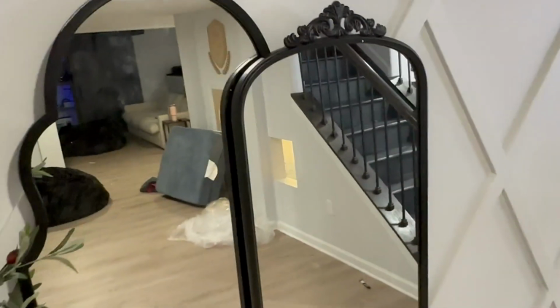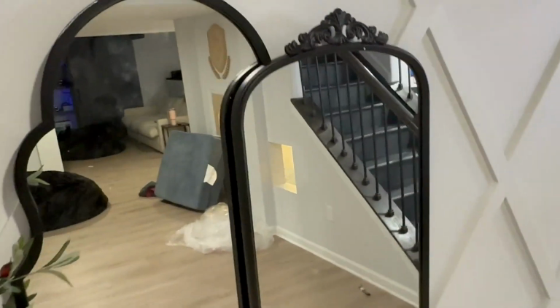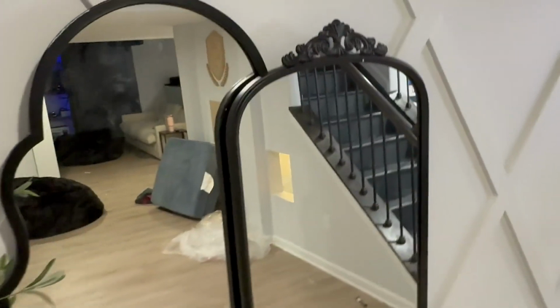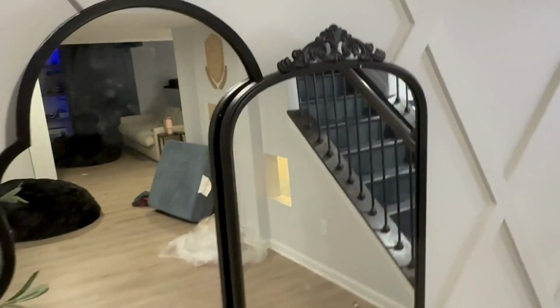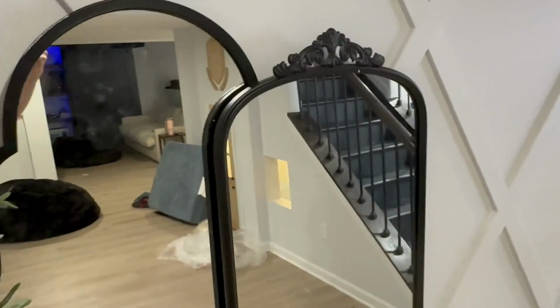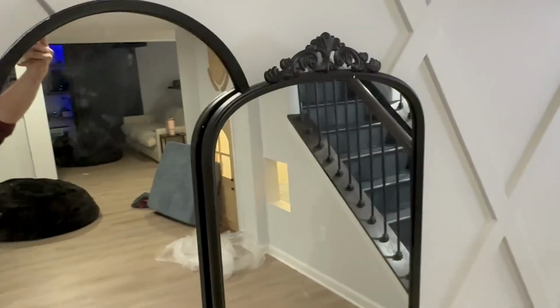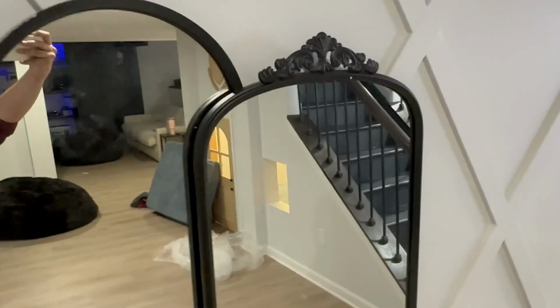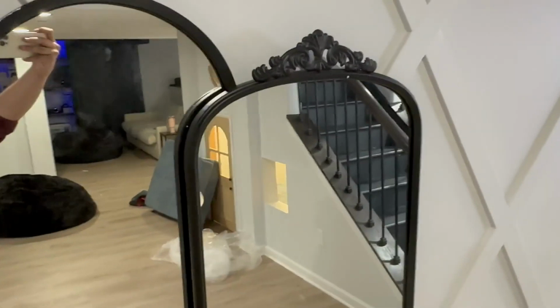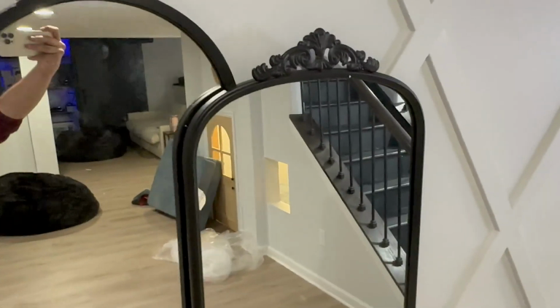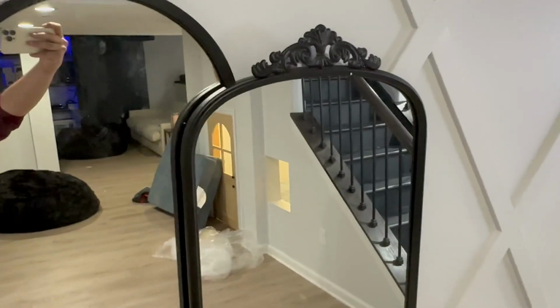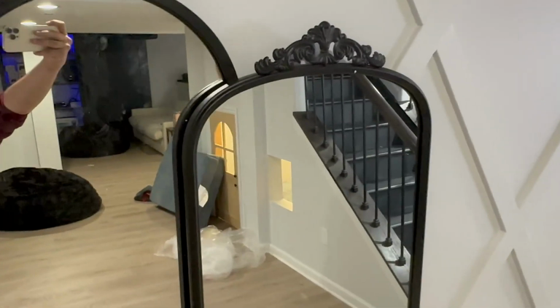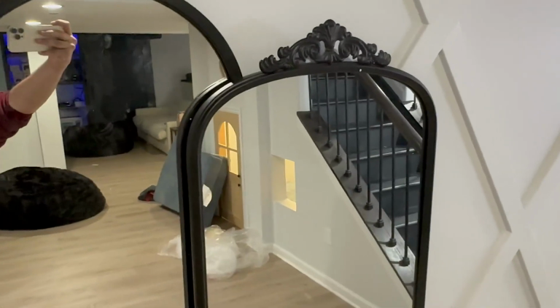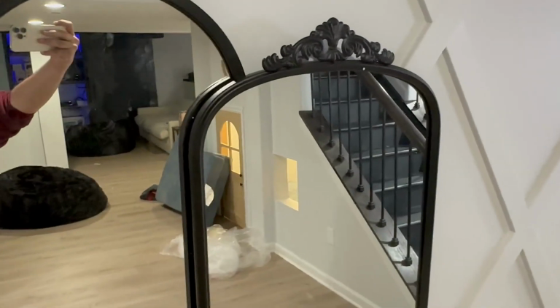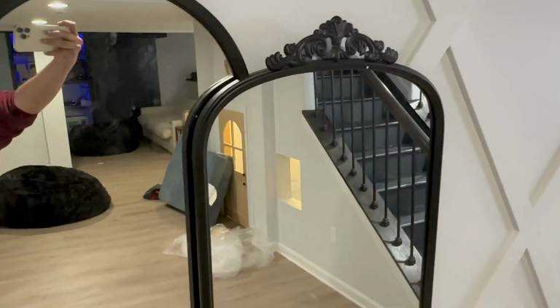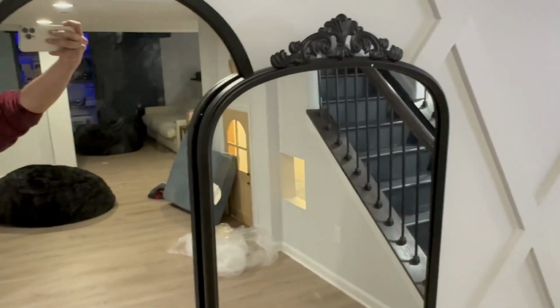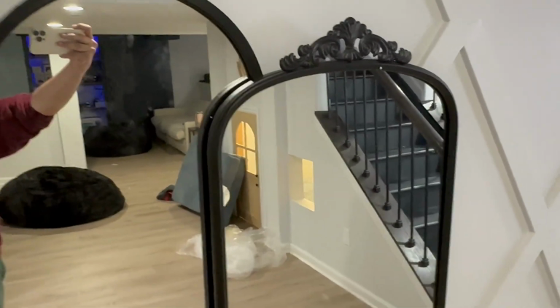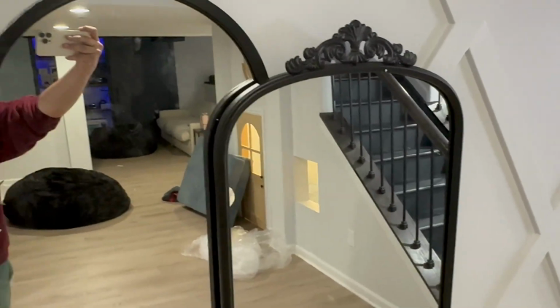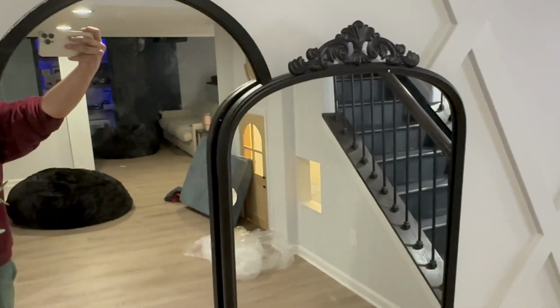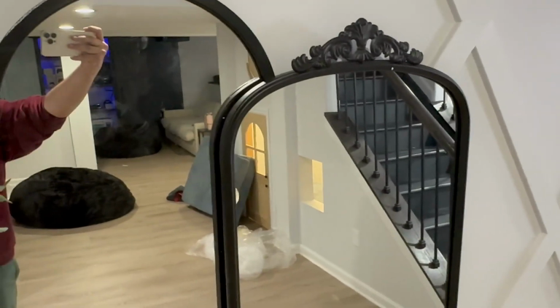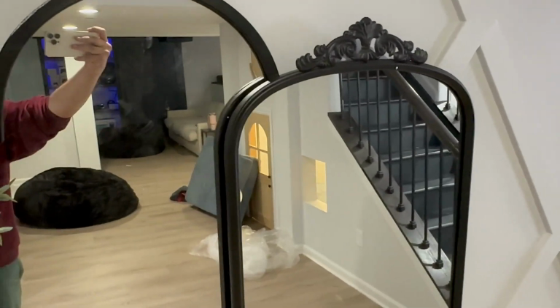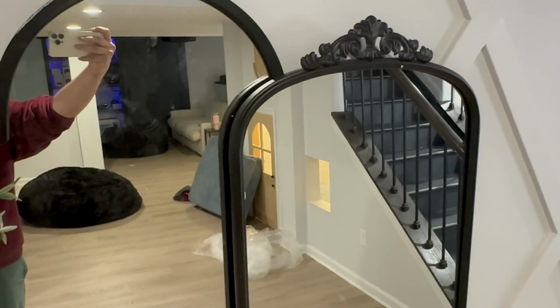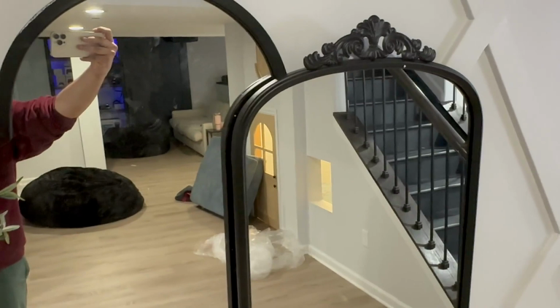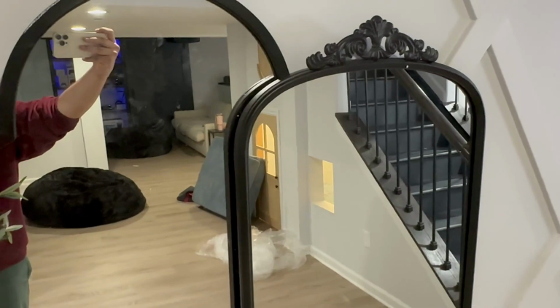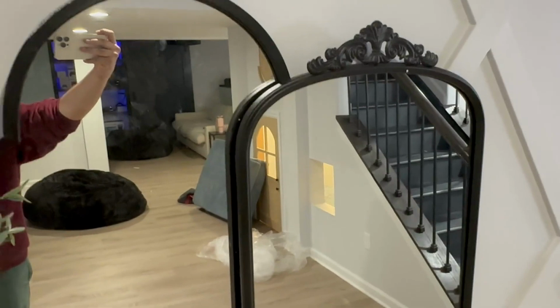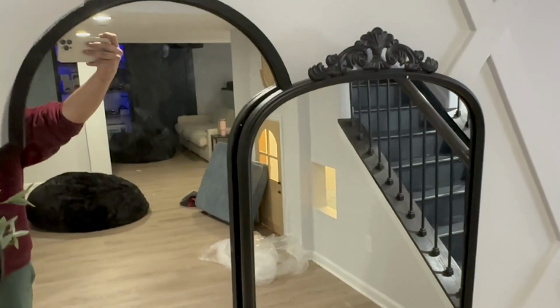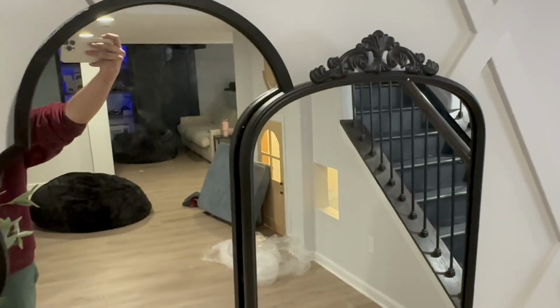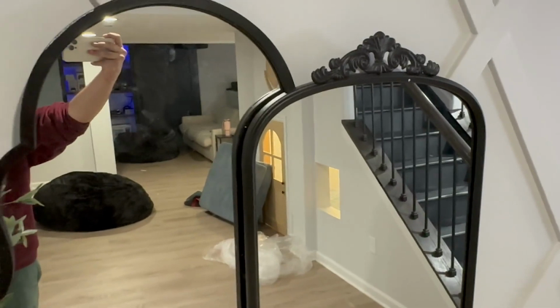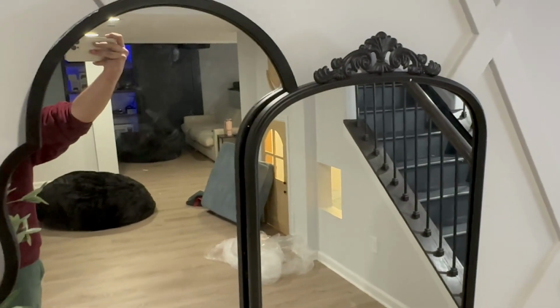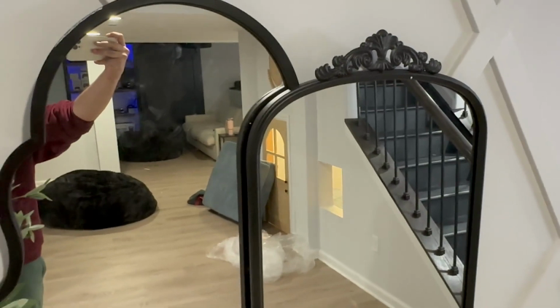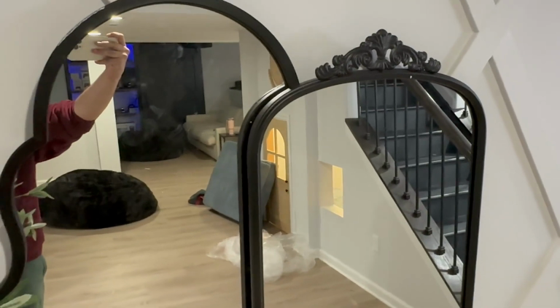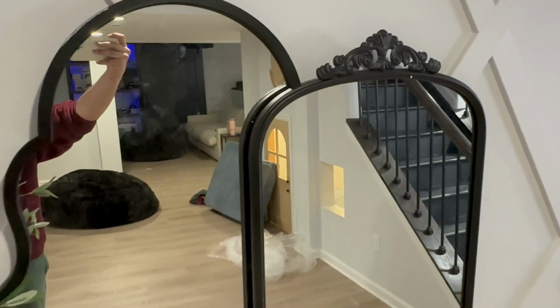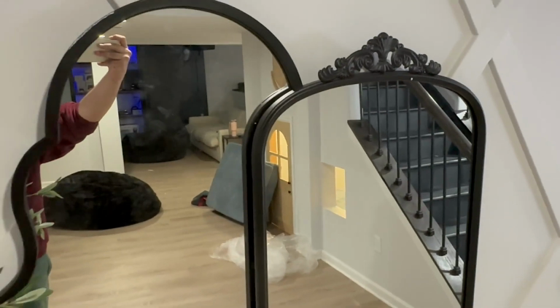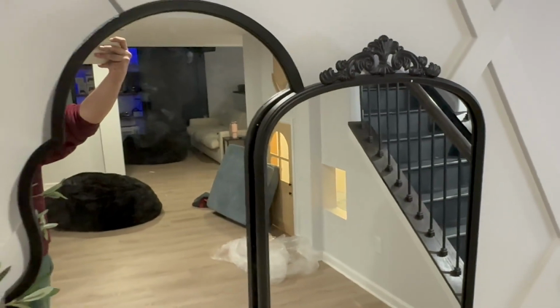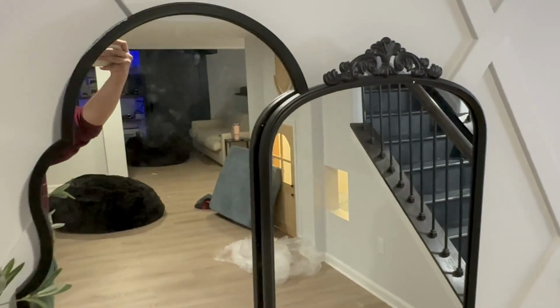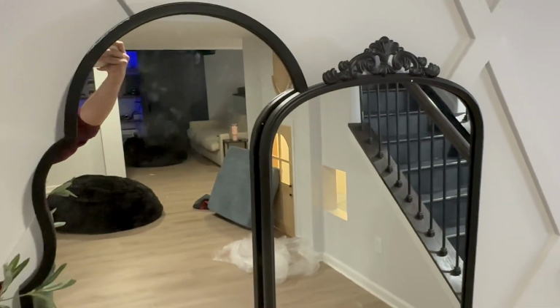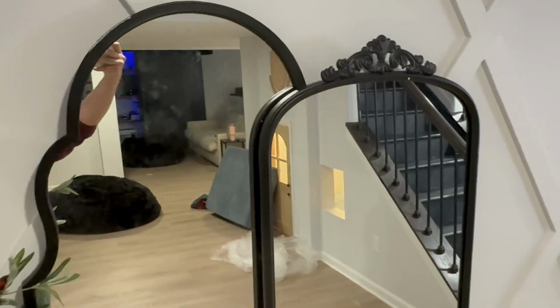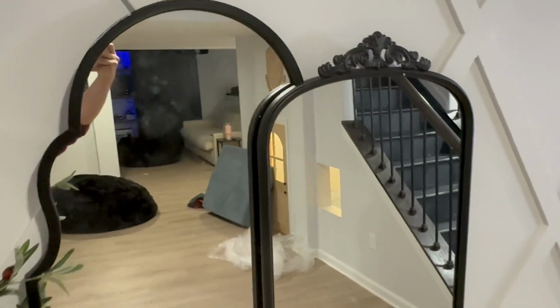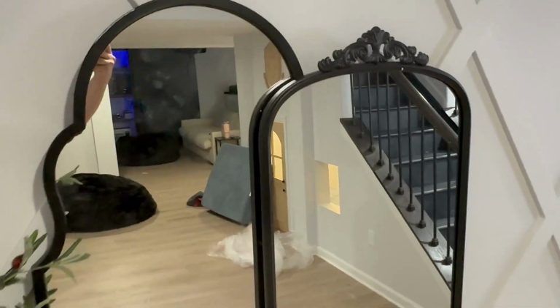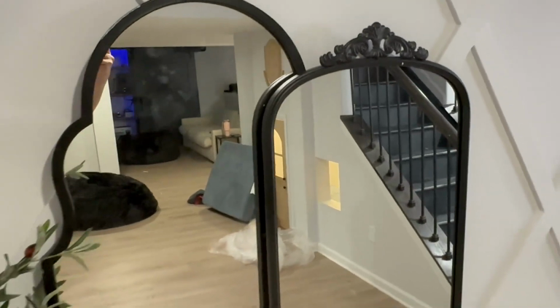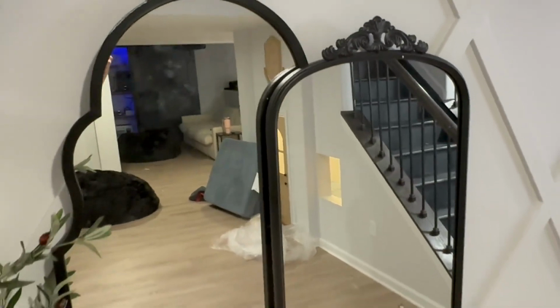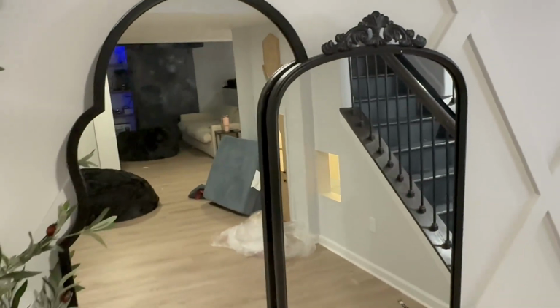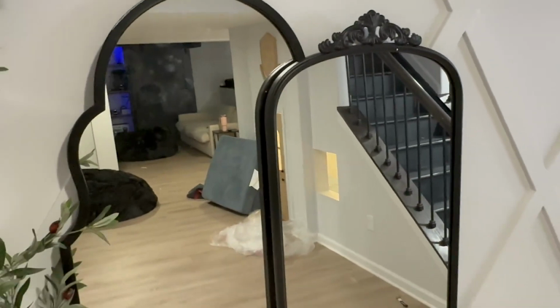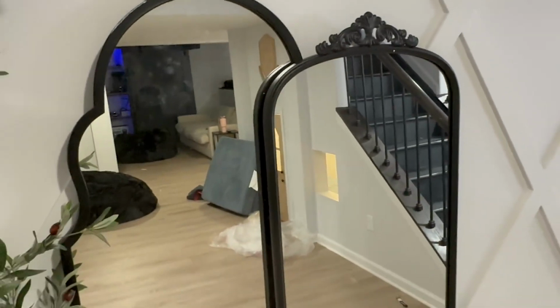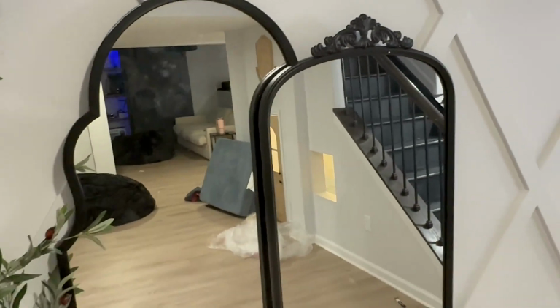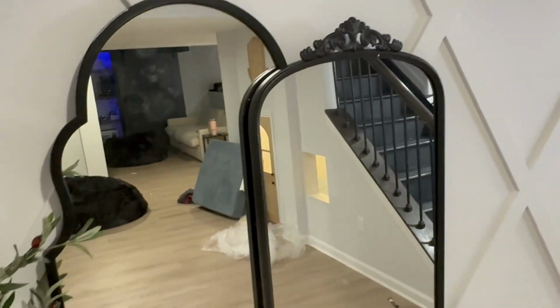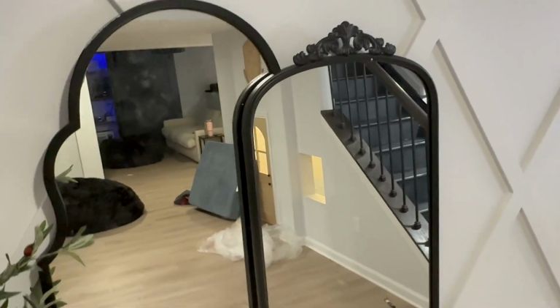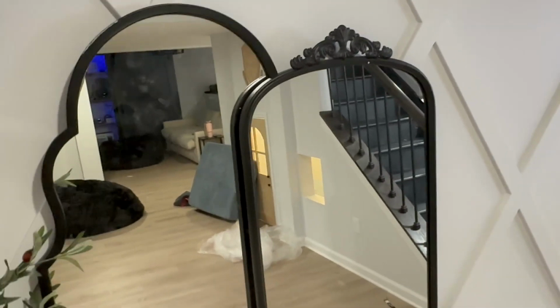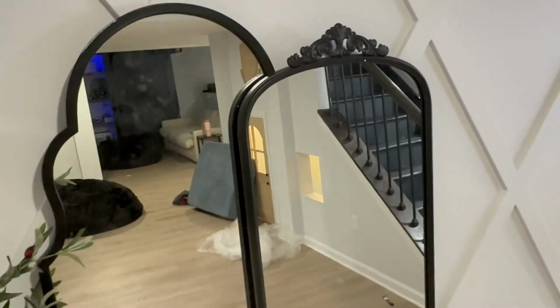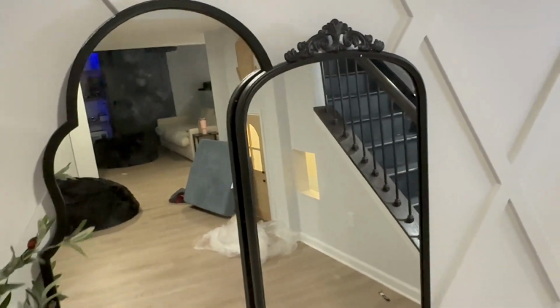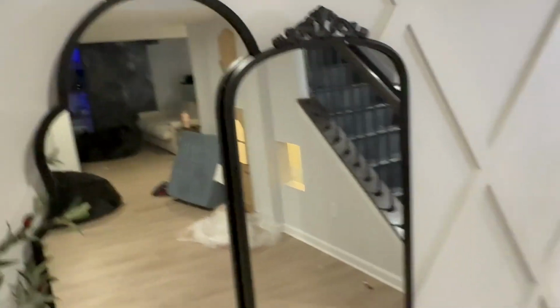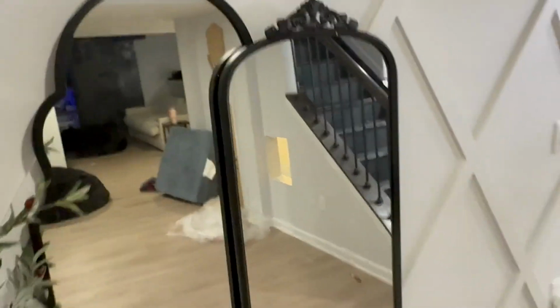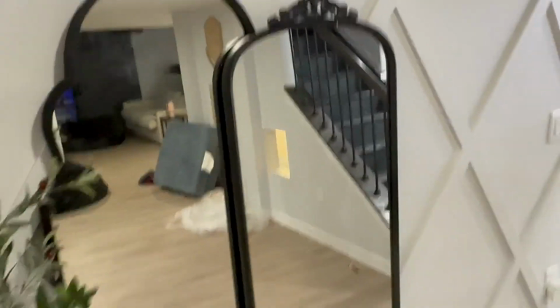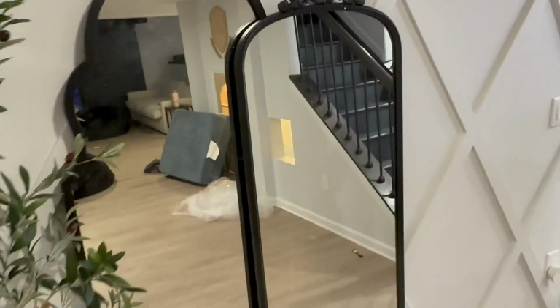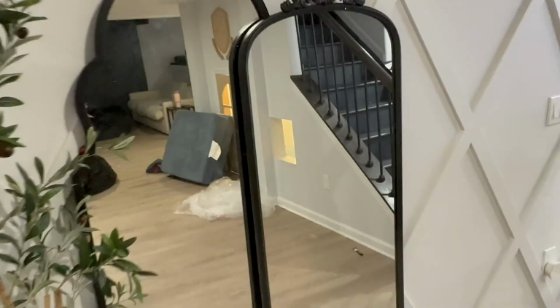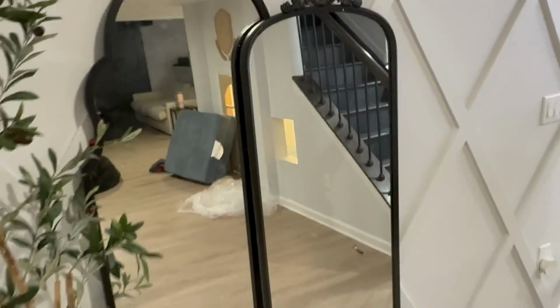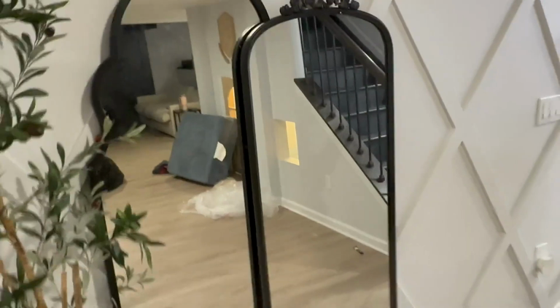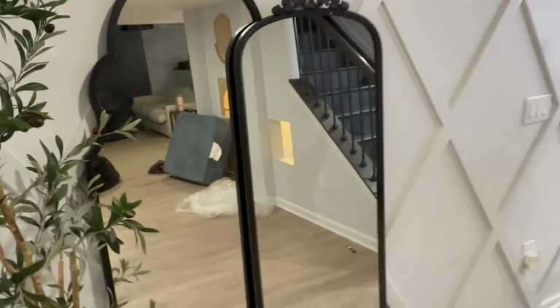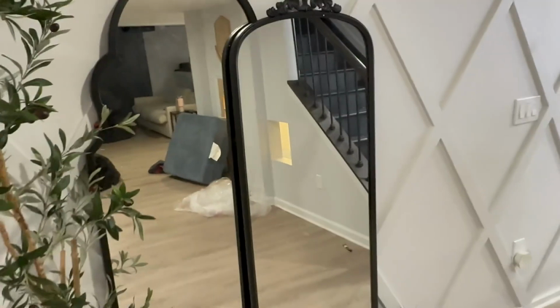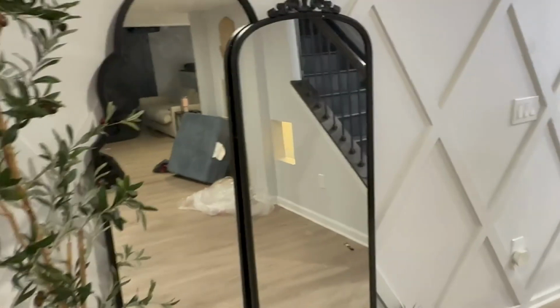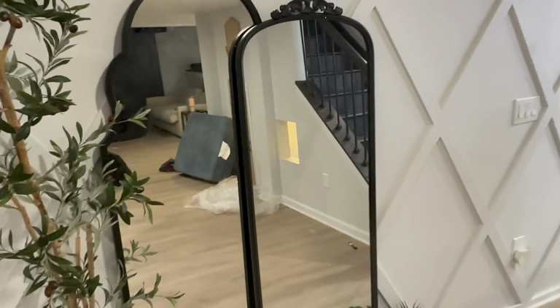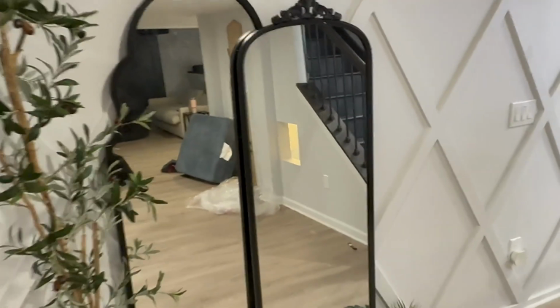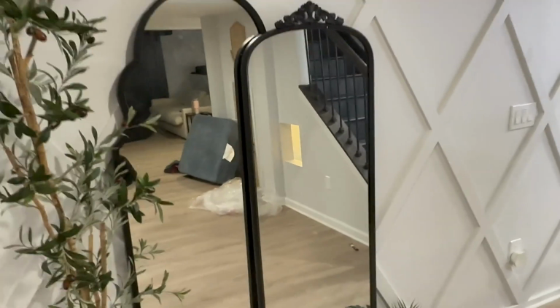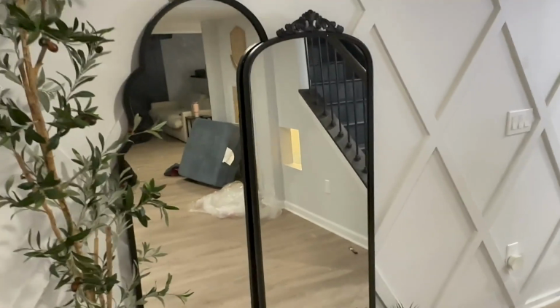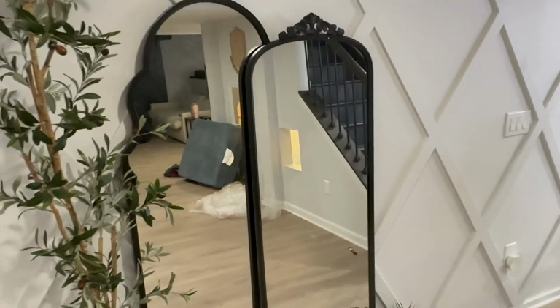Absolutely loving this mirror. You can definitely do a lot of things with it — it just makes the room look that much bigger wherever you're at. Absolutely loving it, and it's on Amazon.